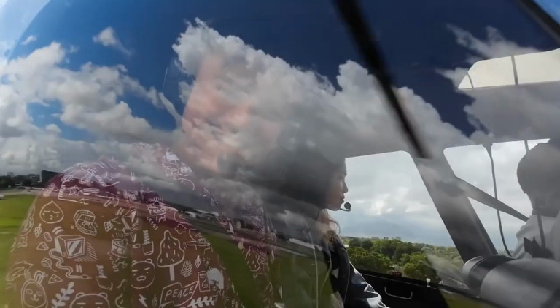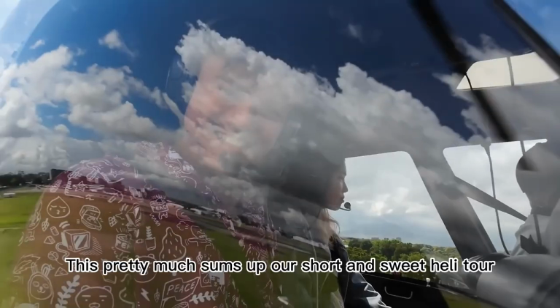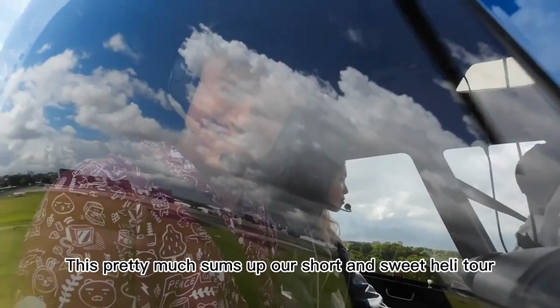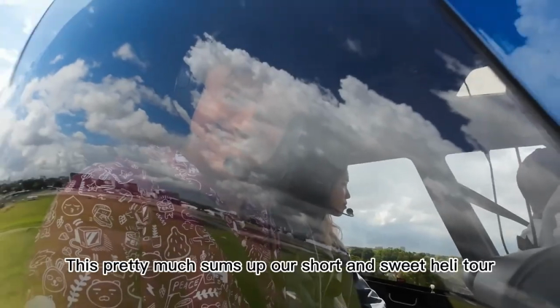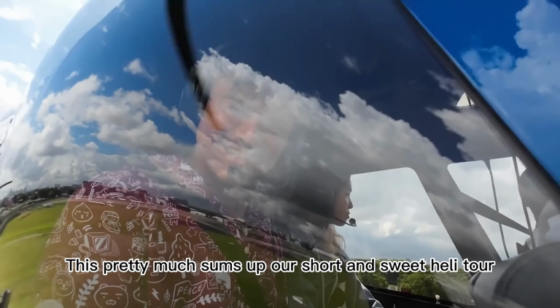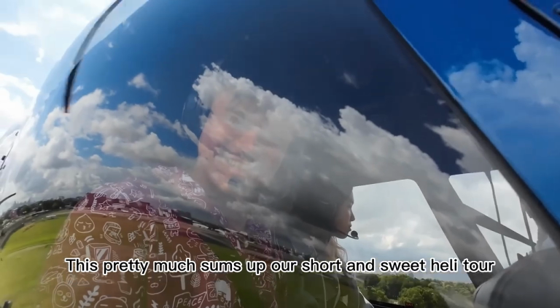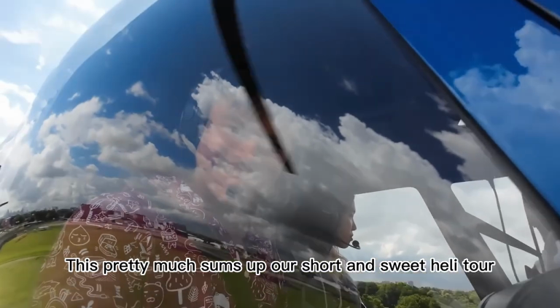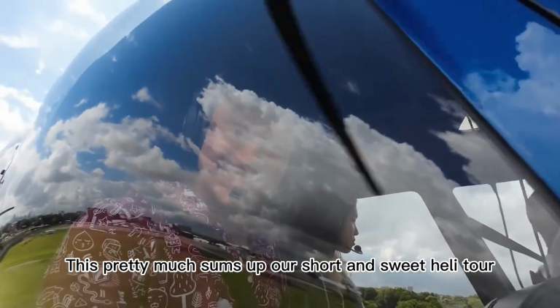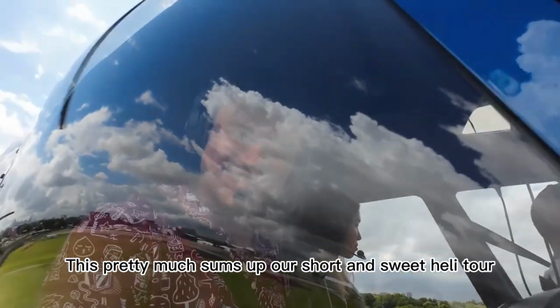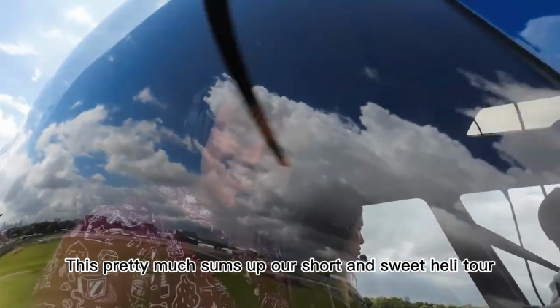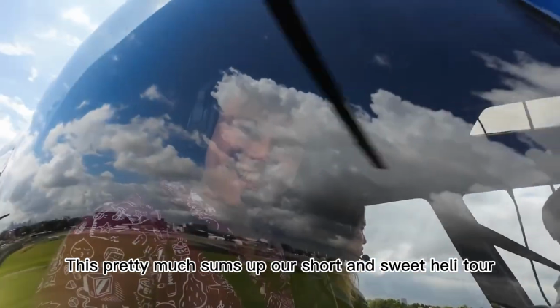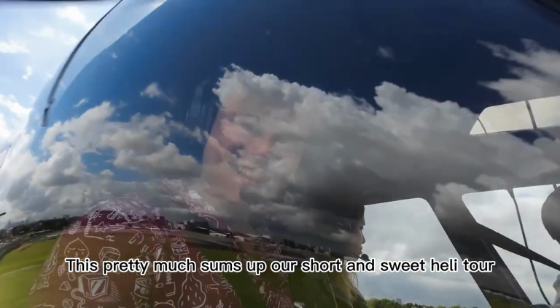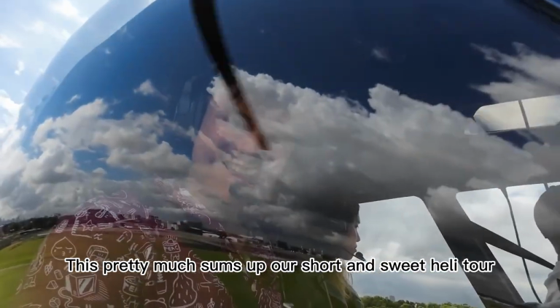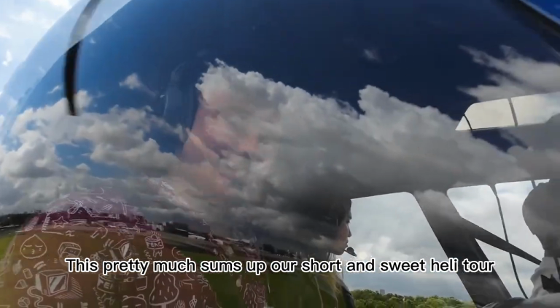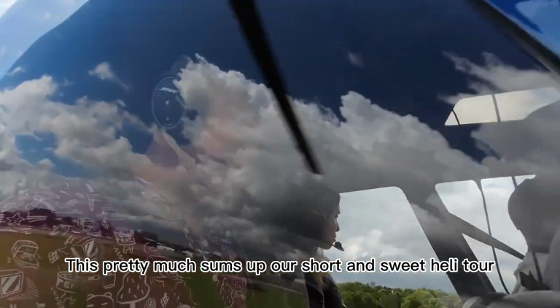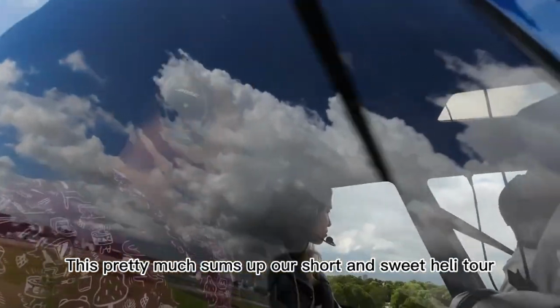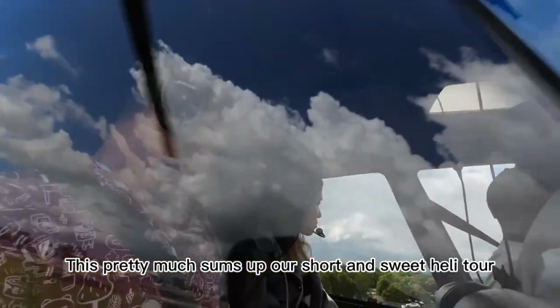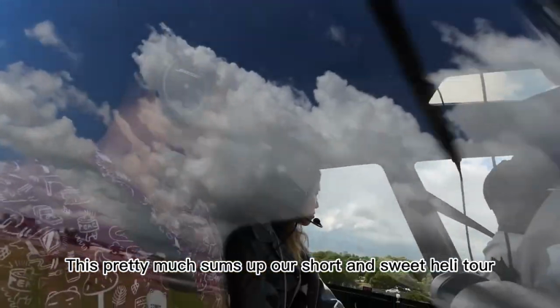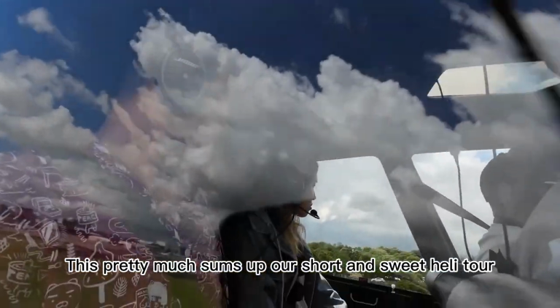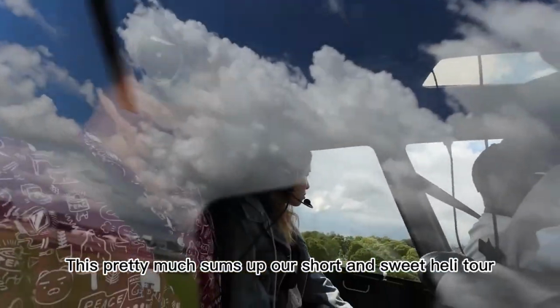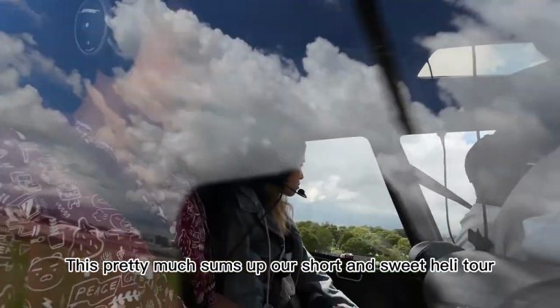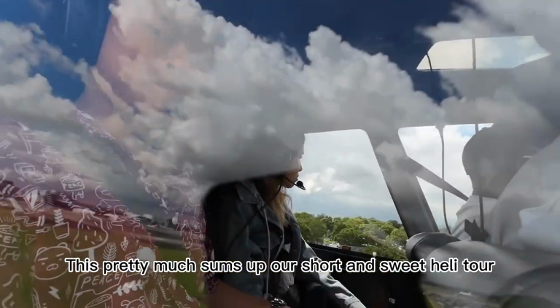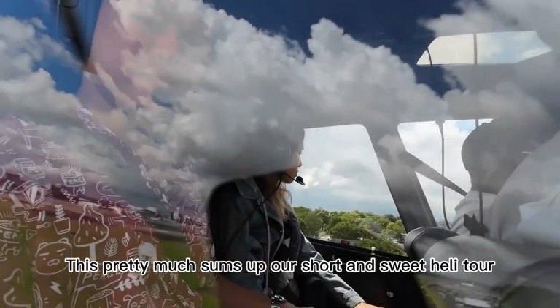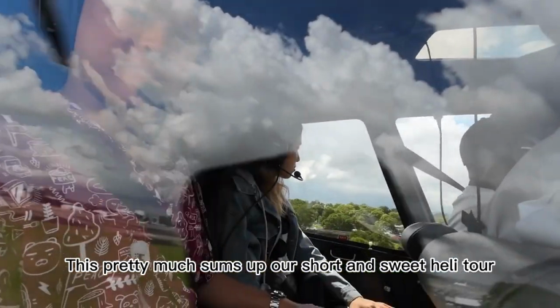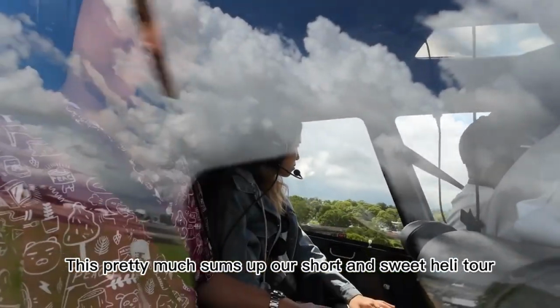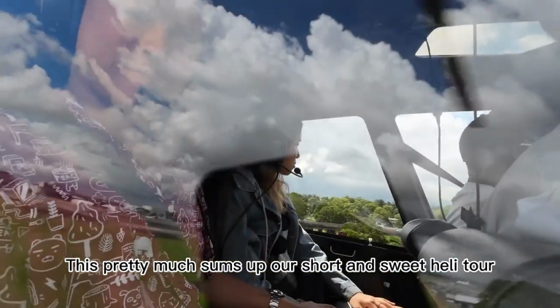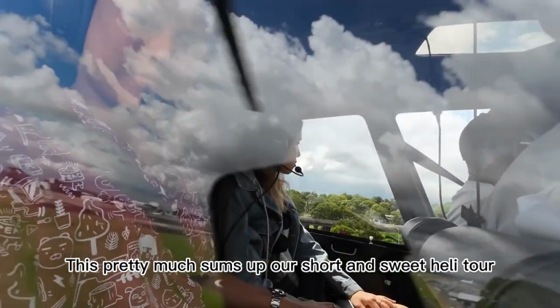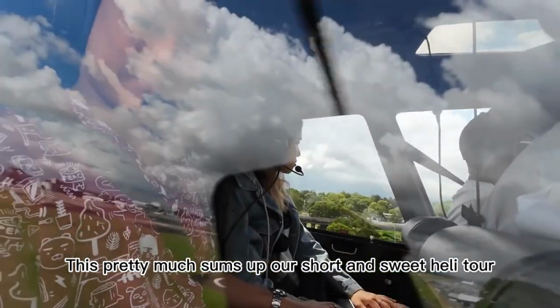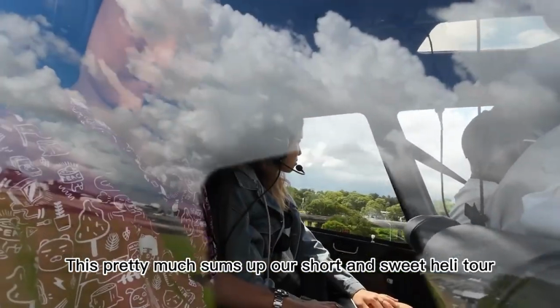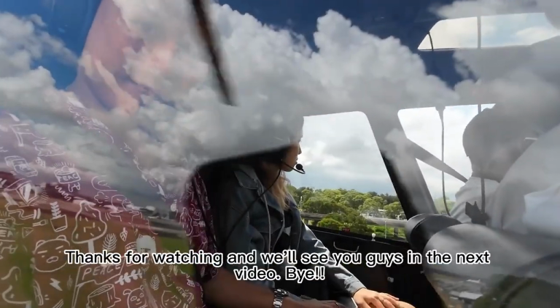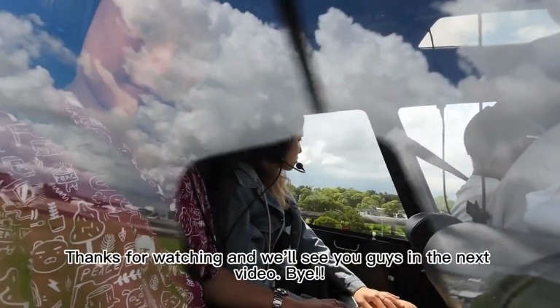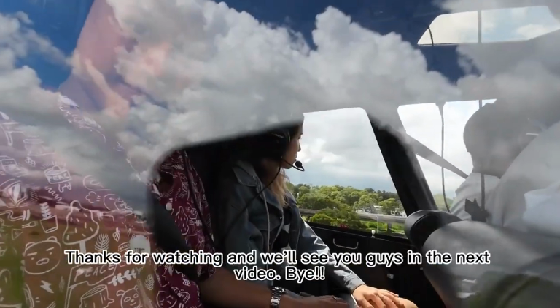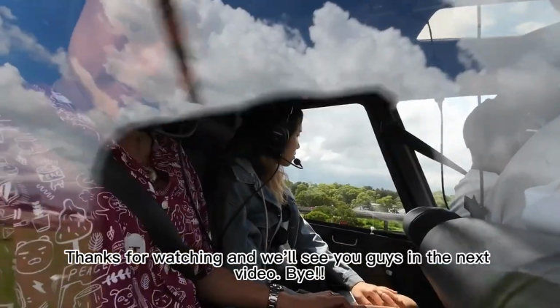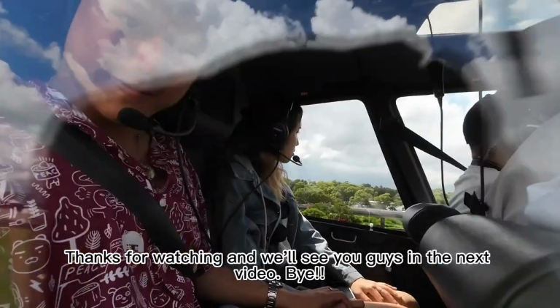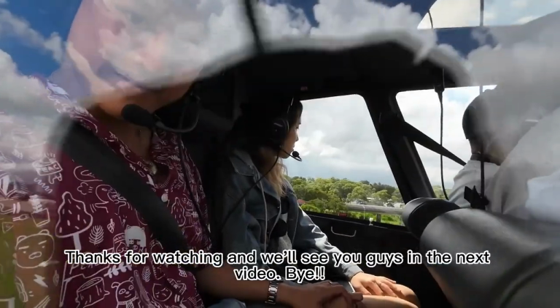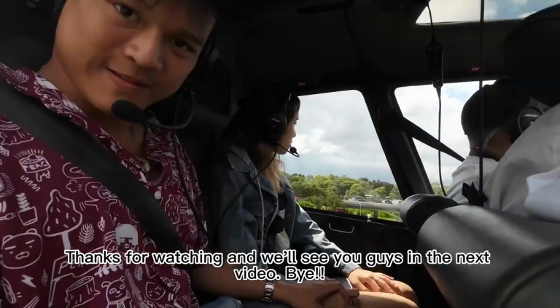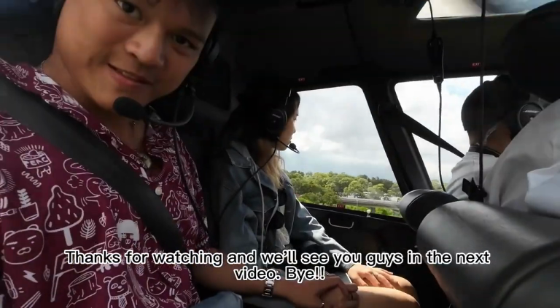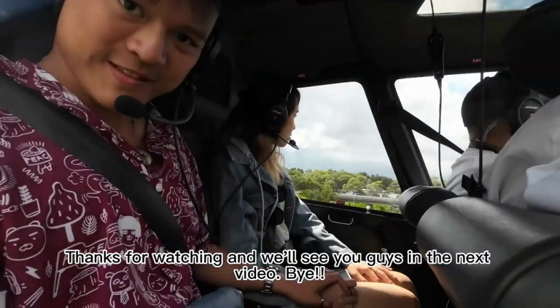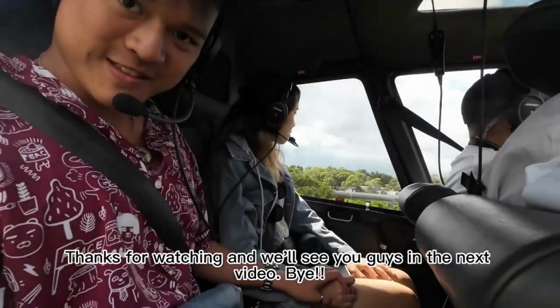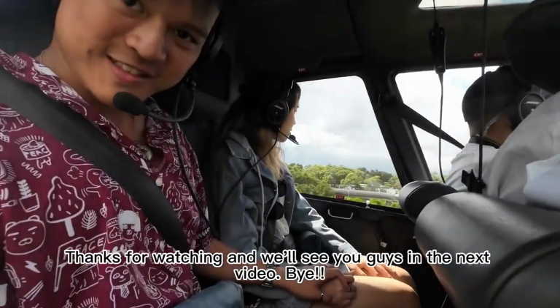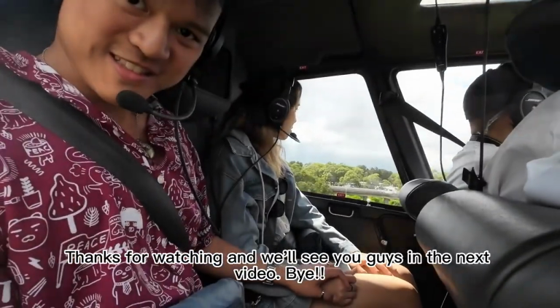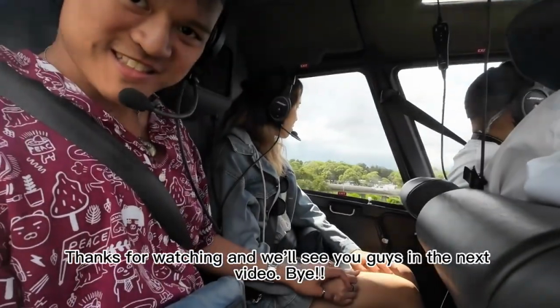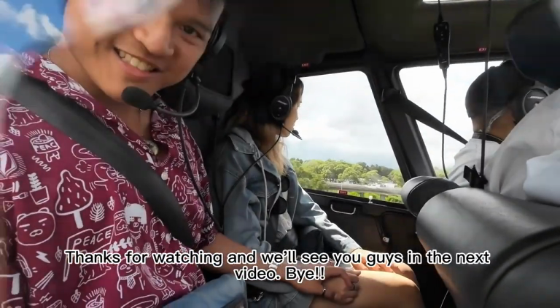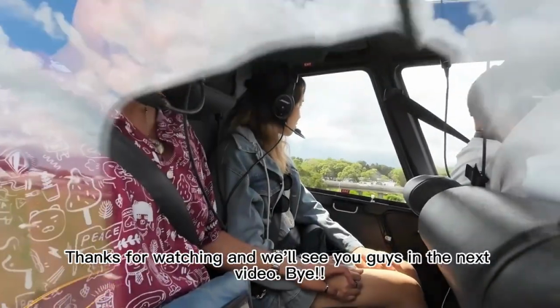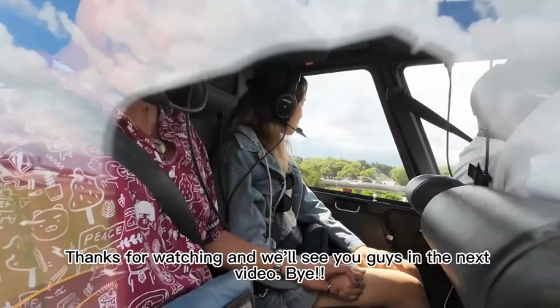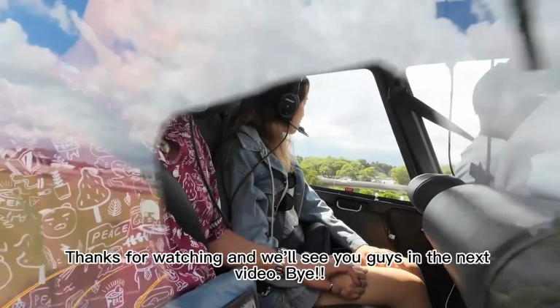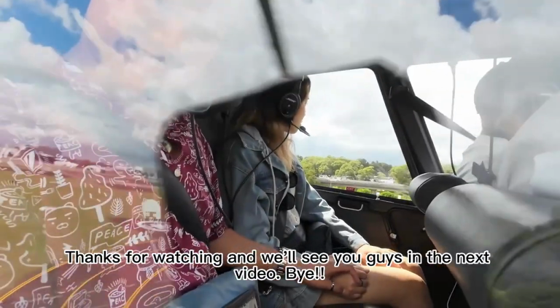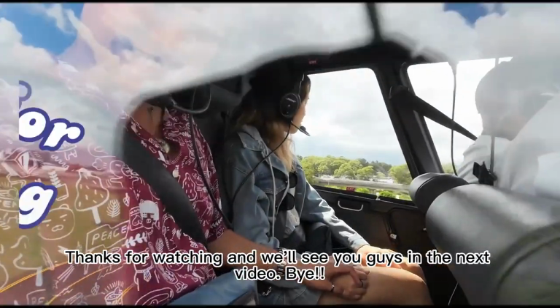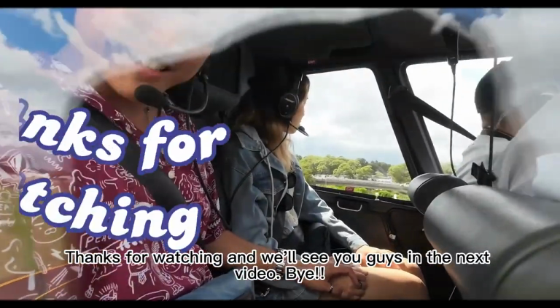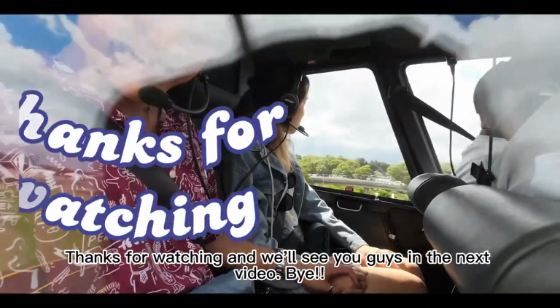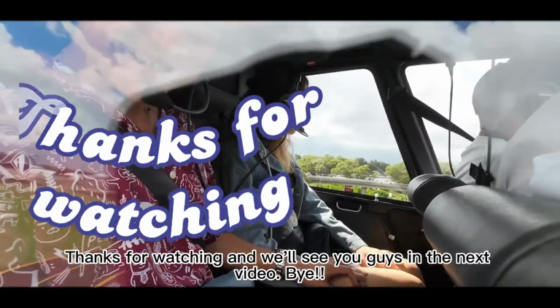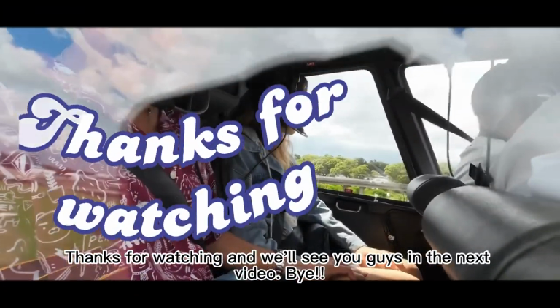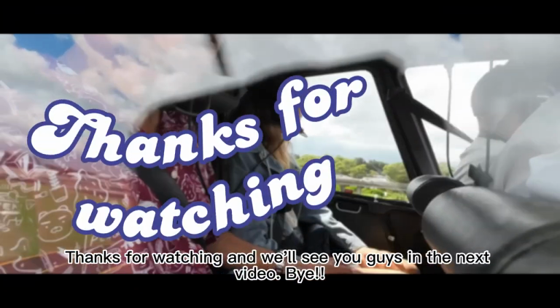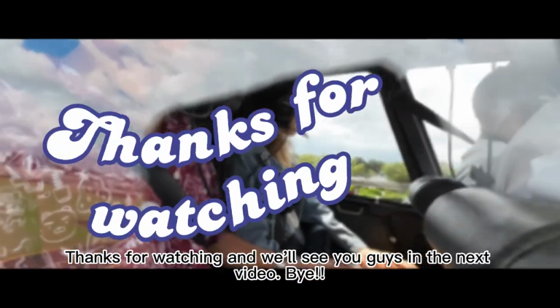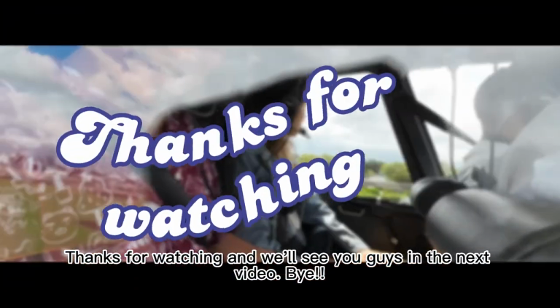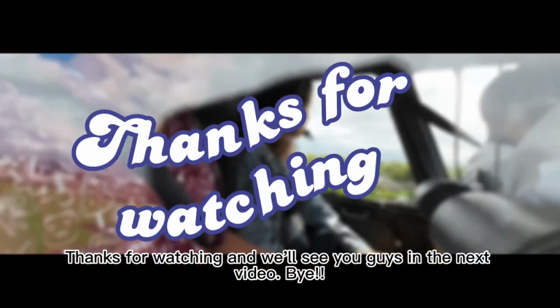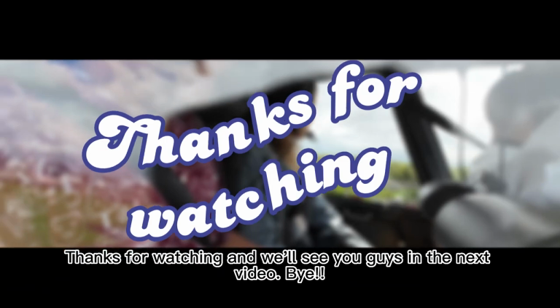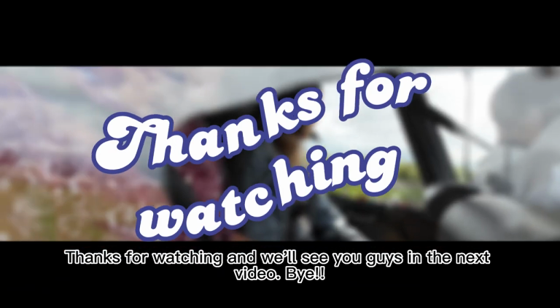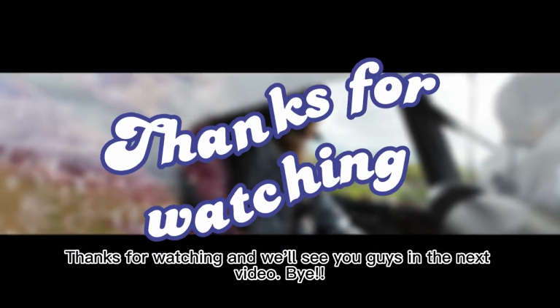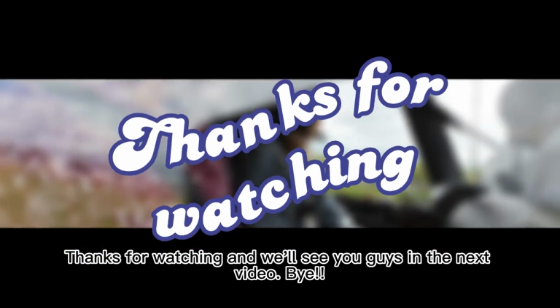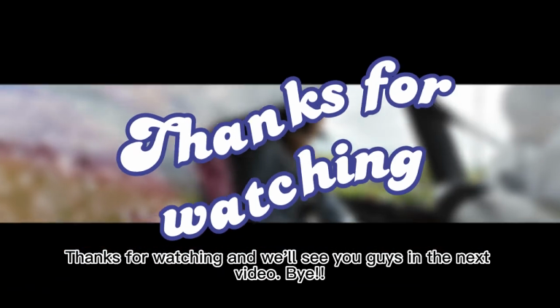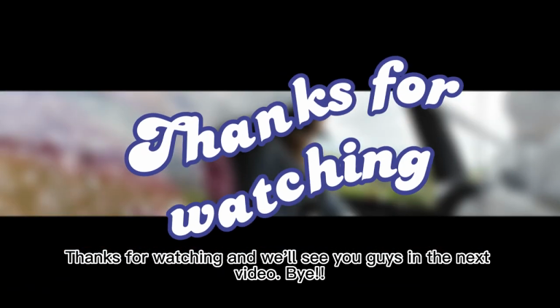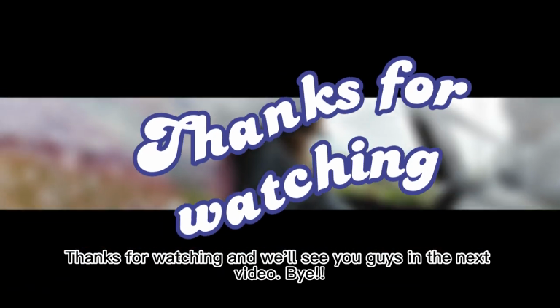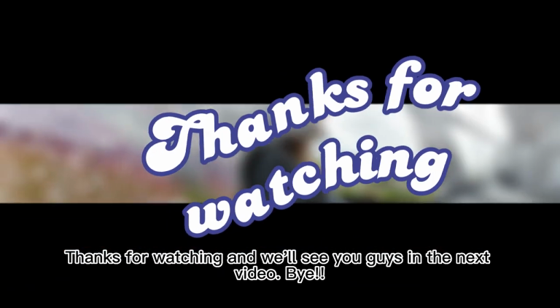This pretty much sums up our short and sweet Heli Tour. Thanks for watching and we'll see you guys in the next video. Bye!